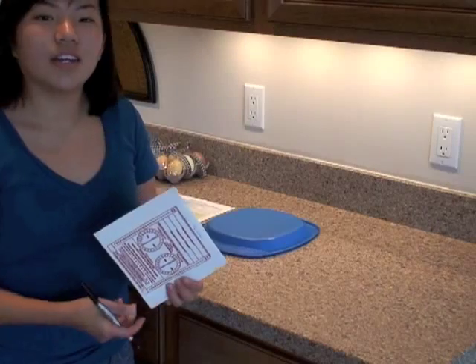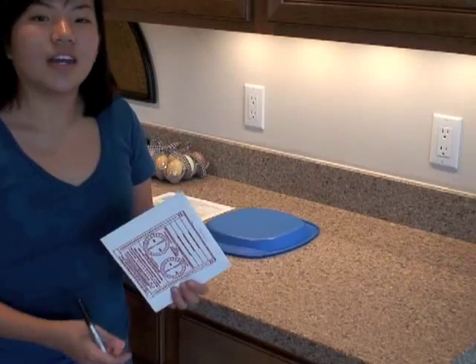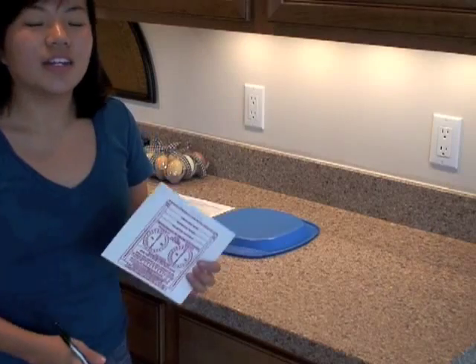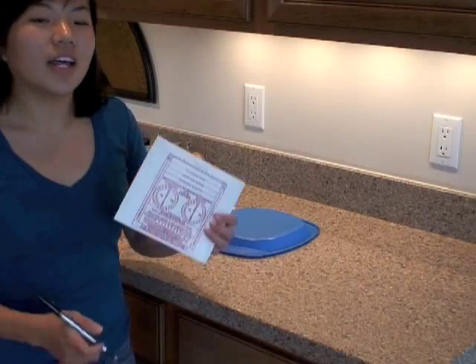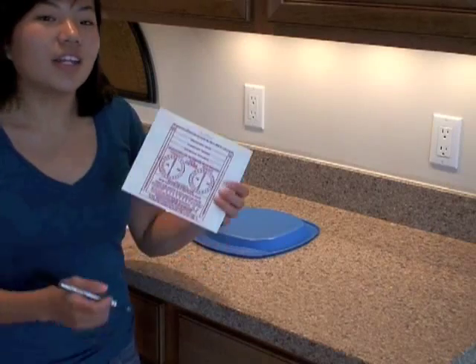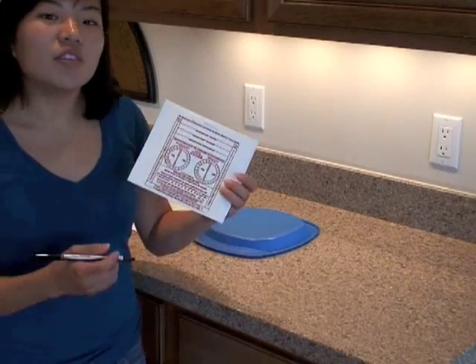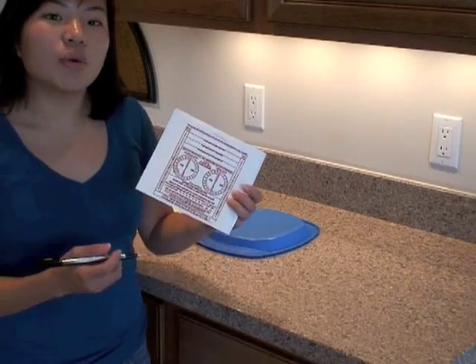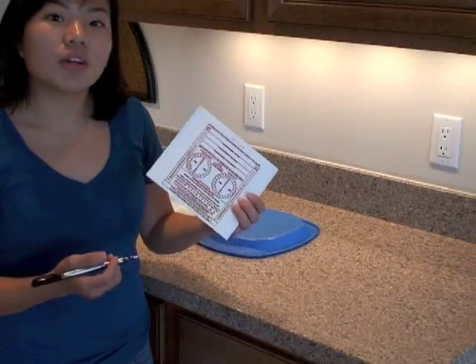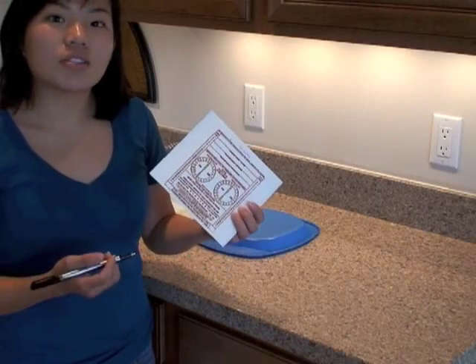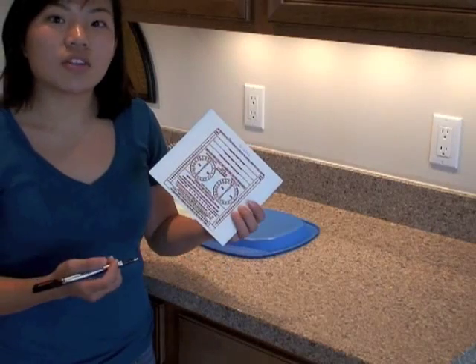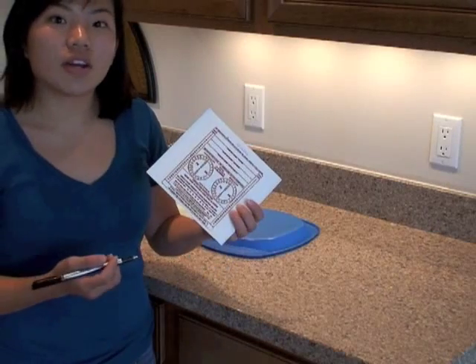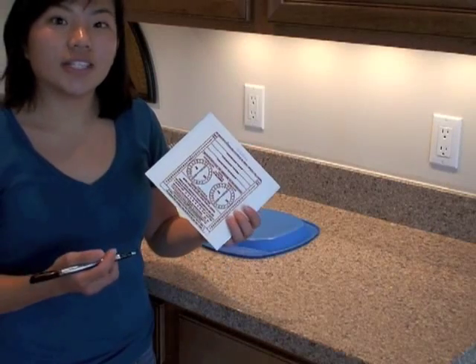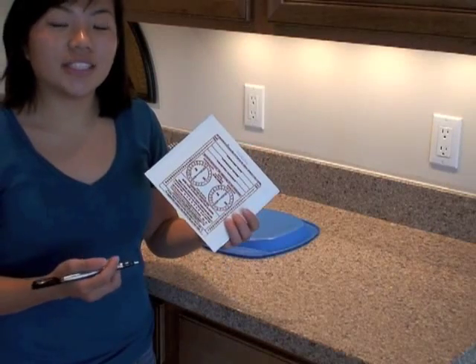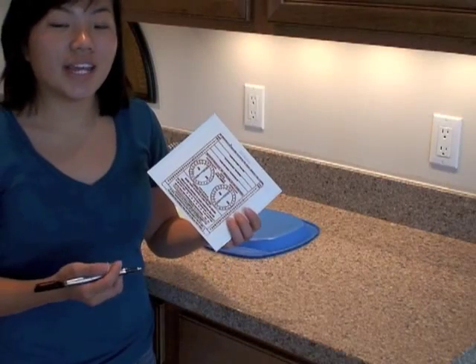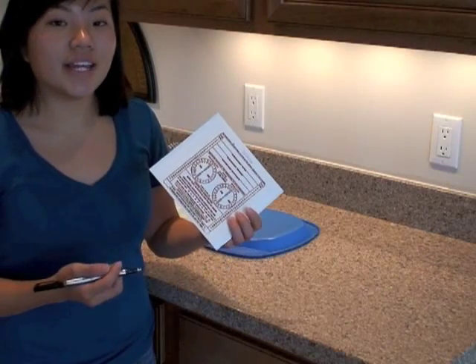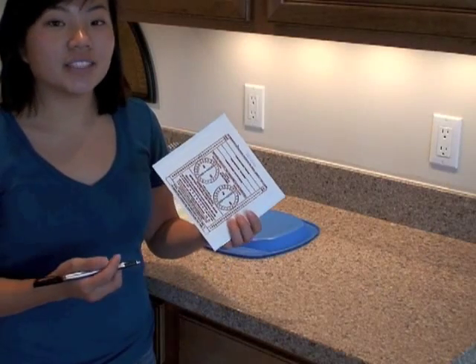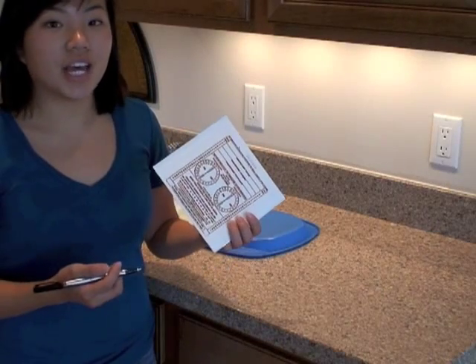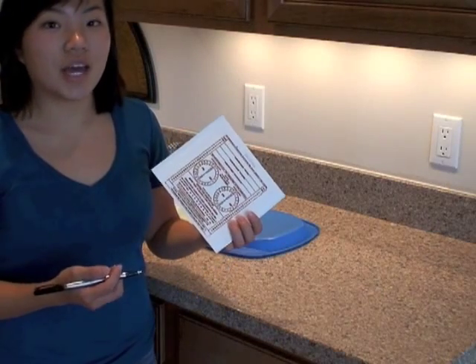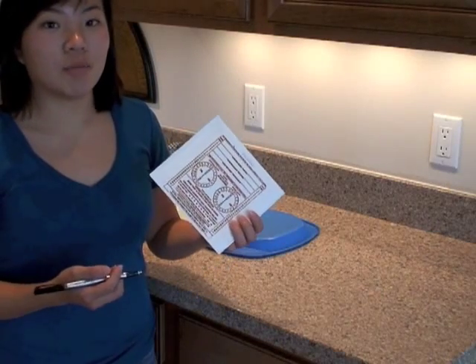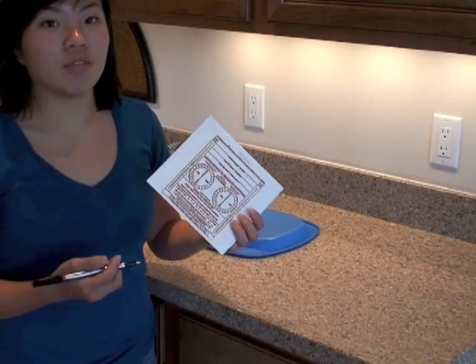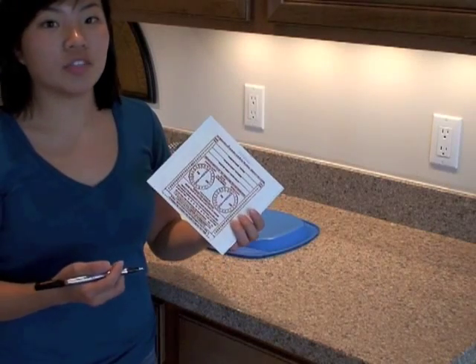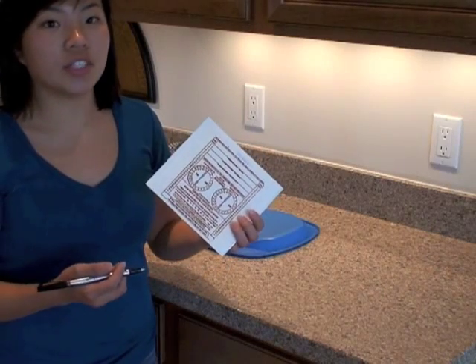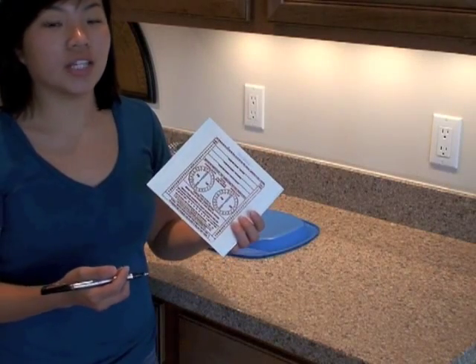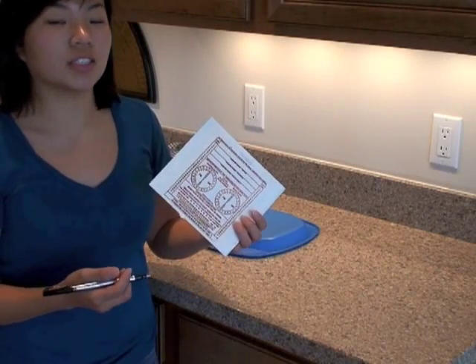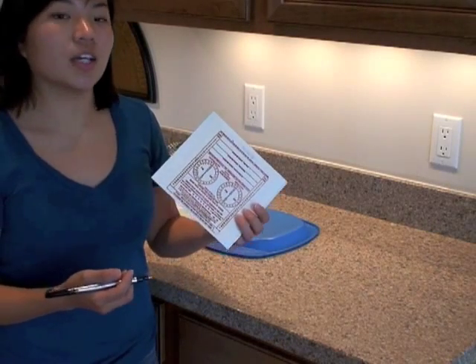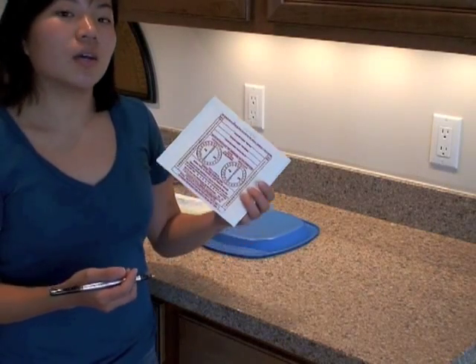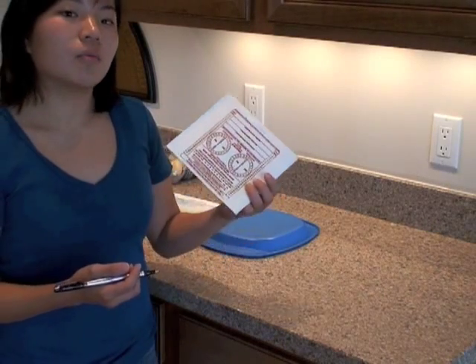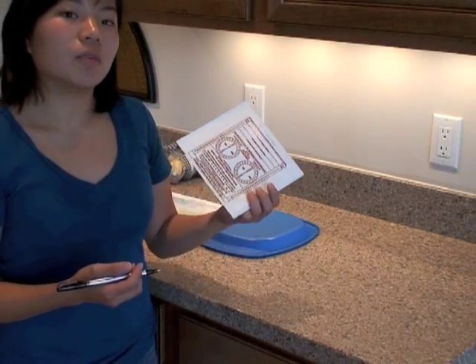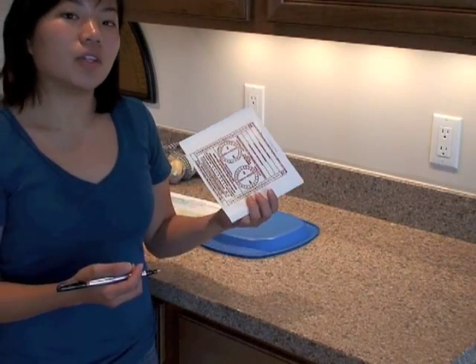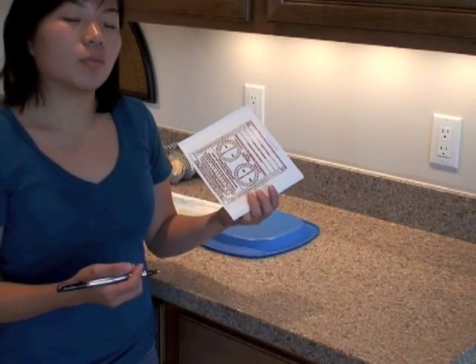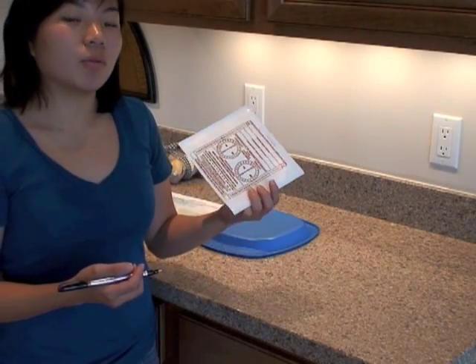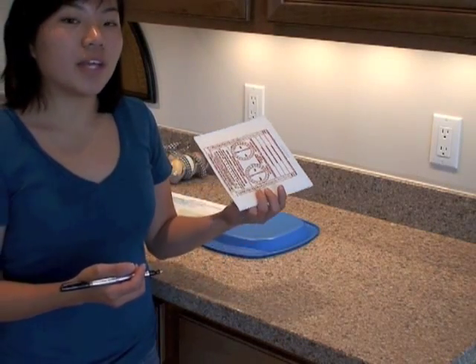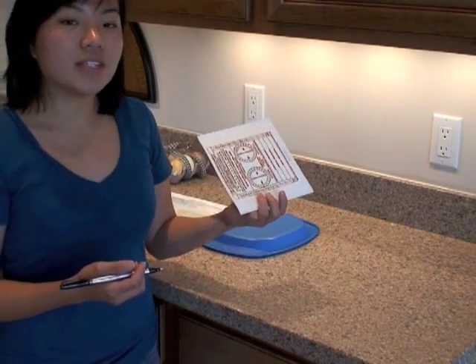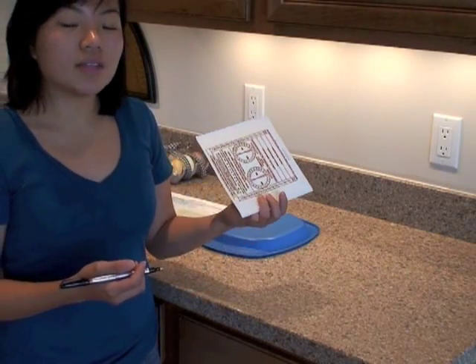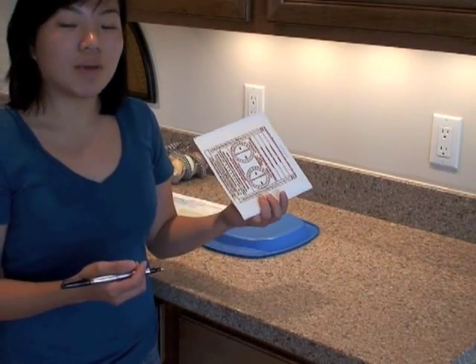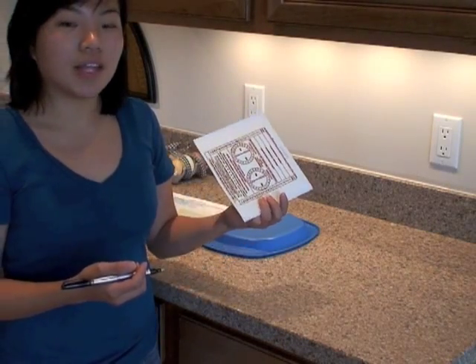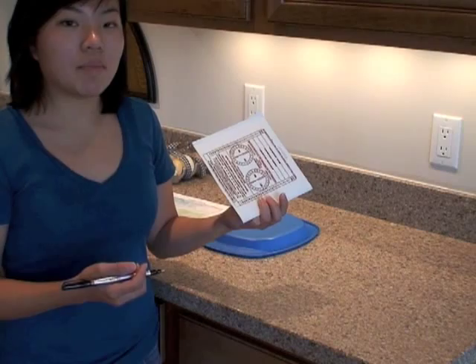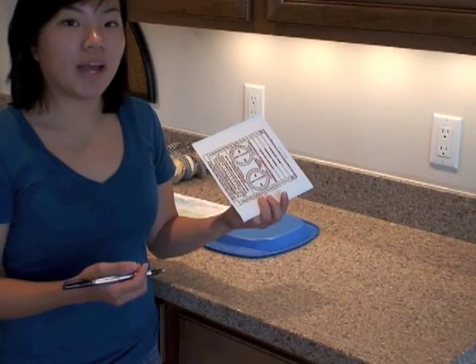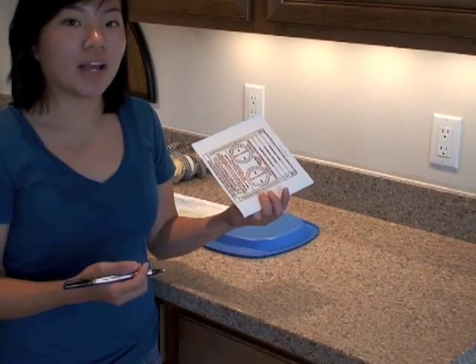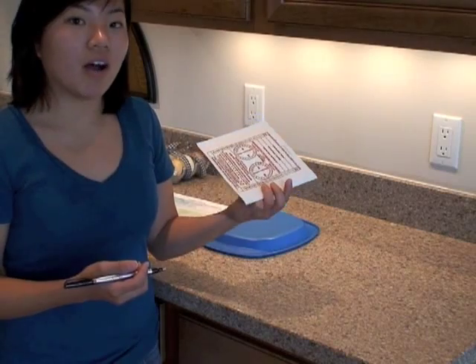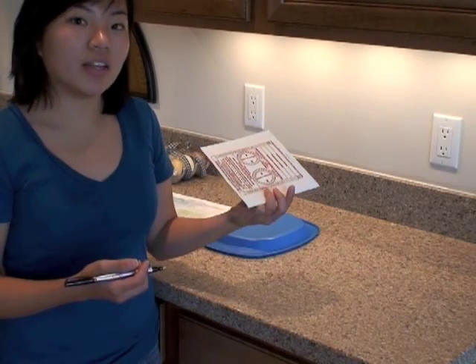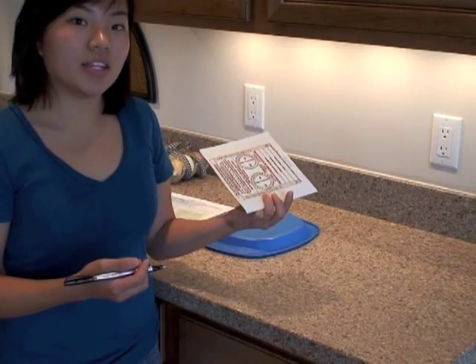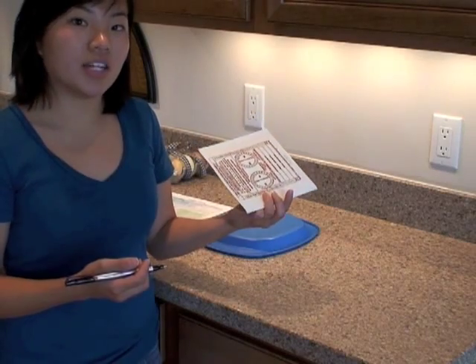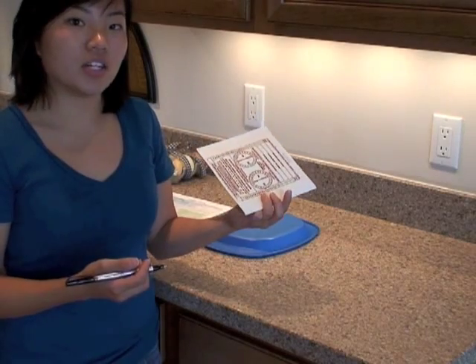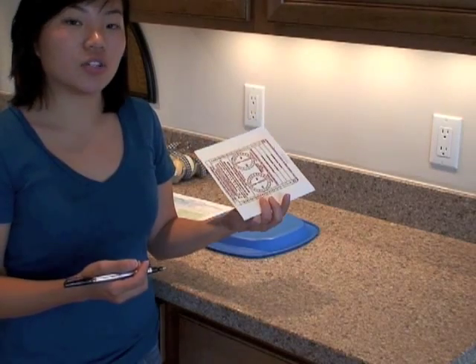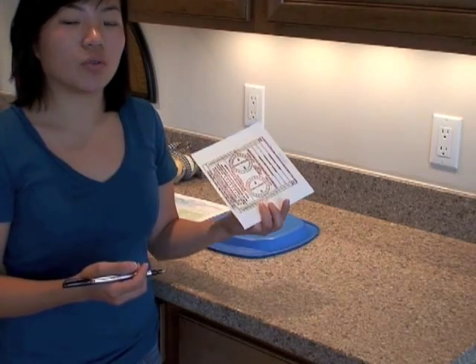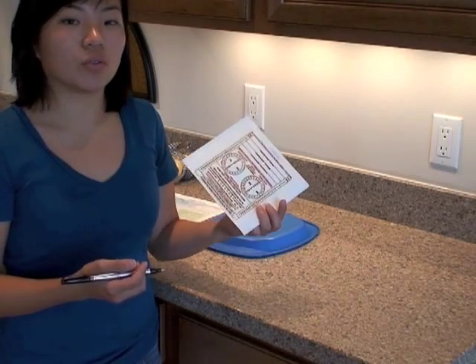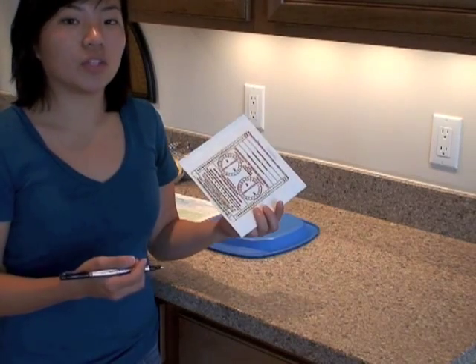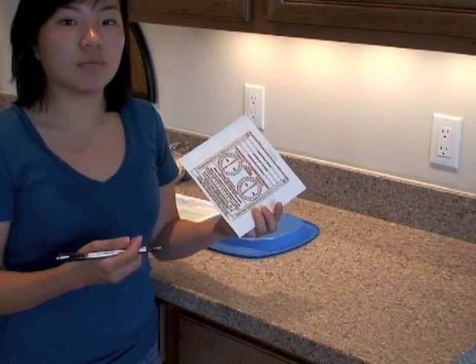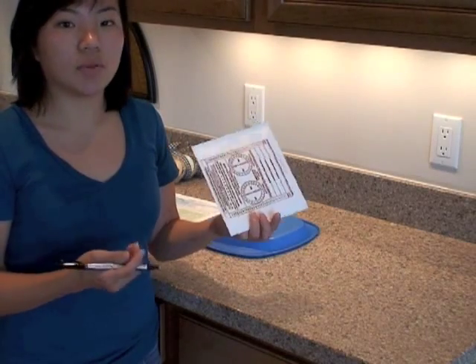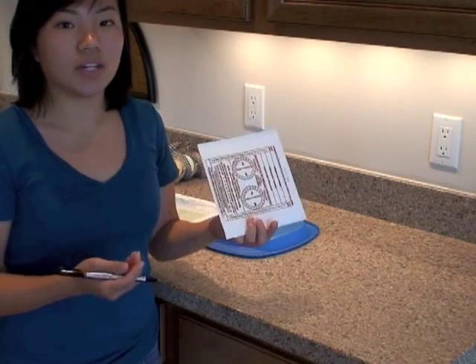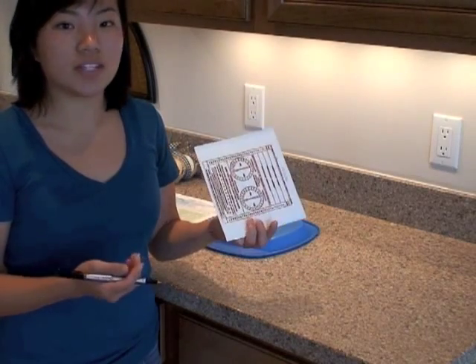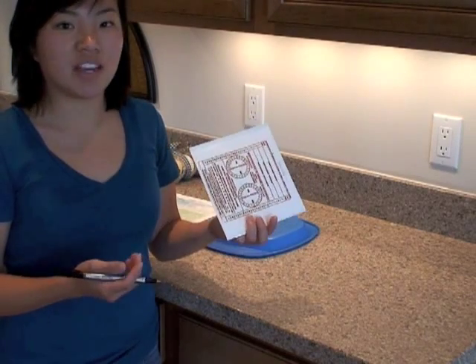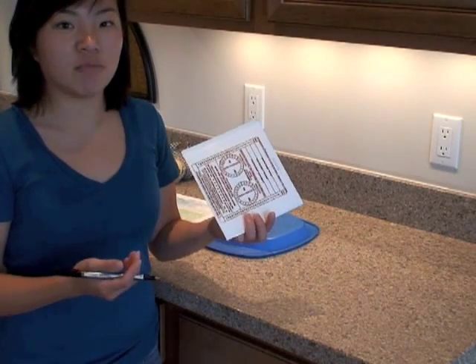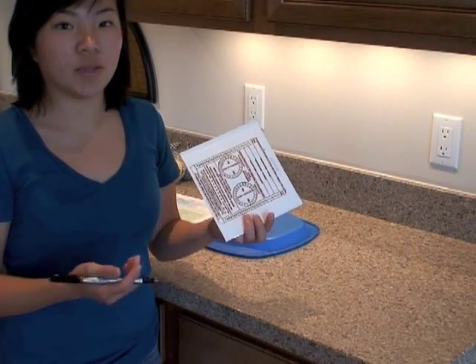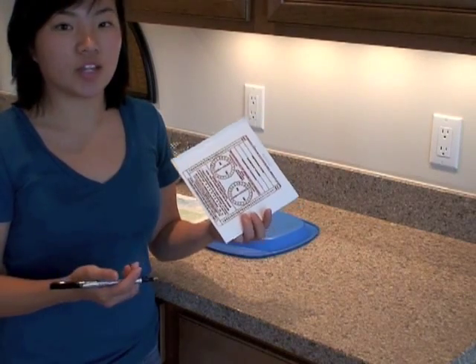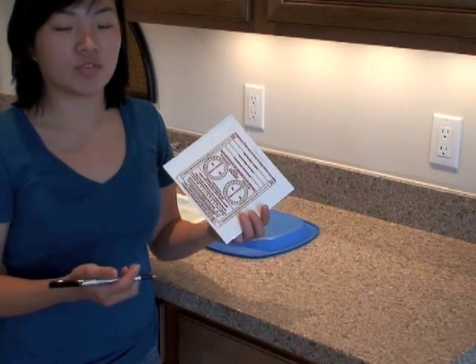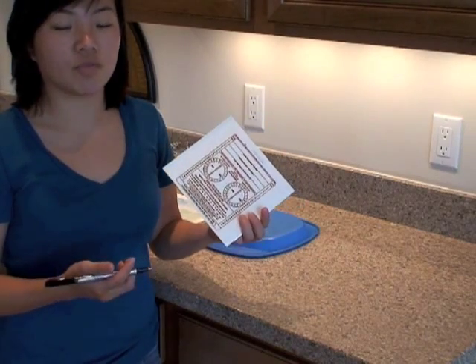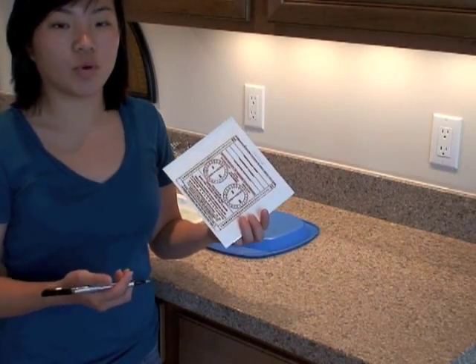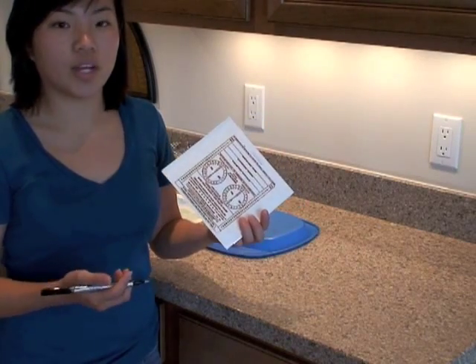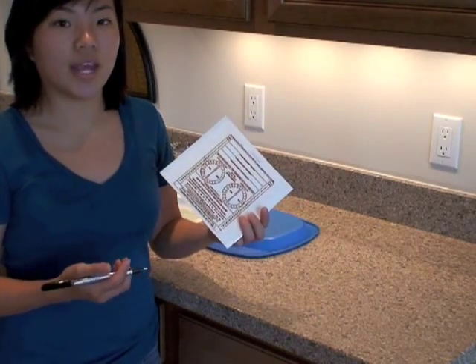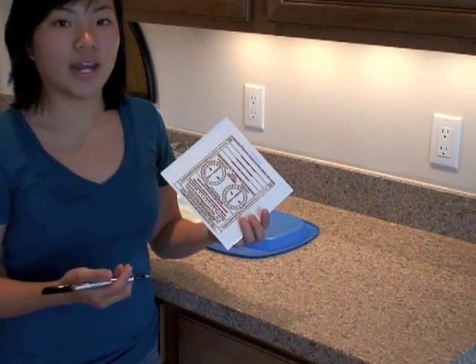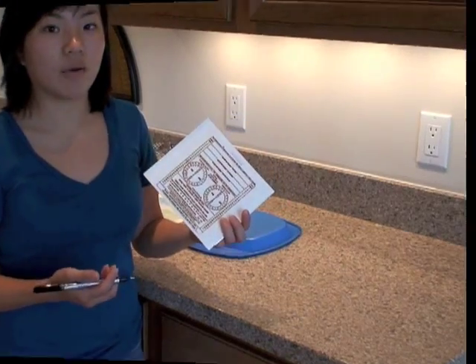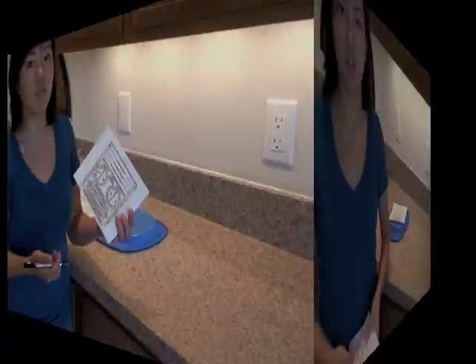Now that you've marked the starting date and time of your test, either place the mailing packet on the dish or in a safe place for 48 hours.